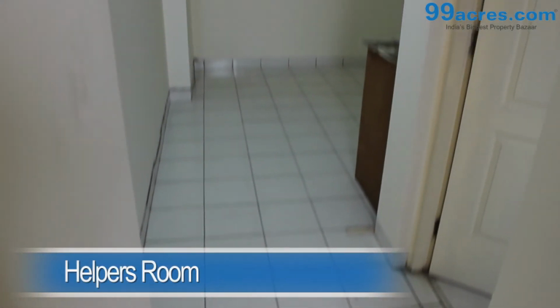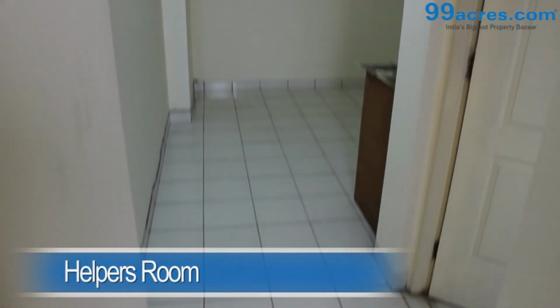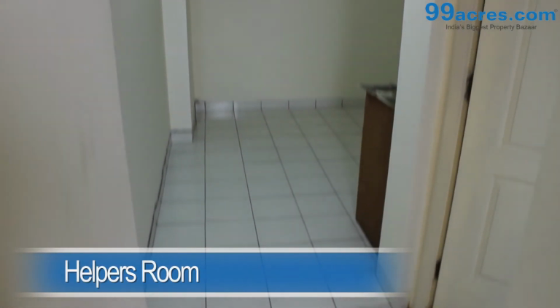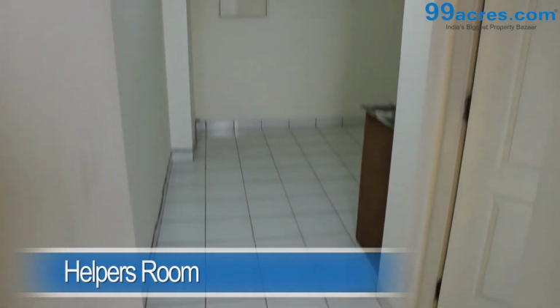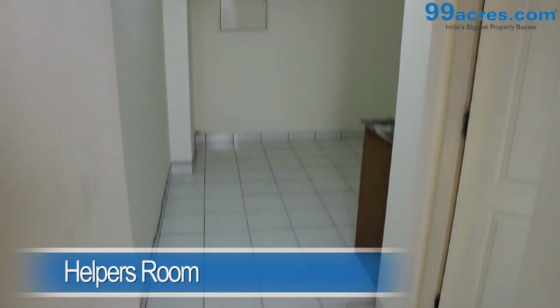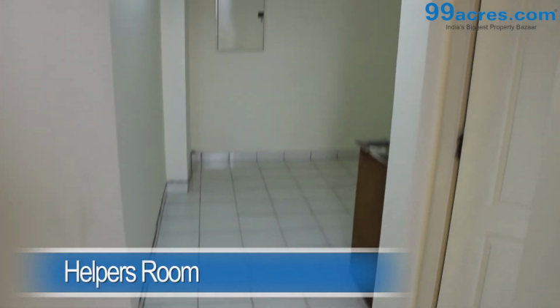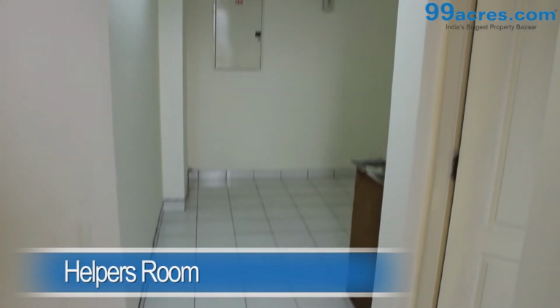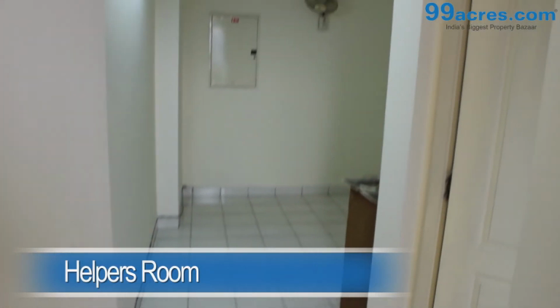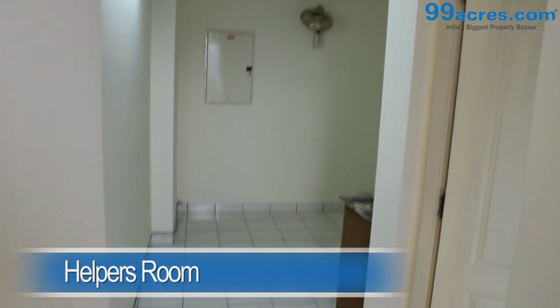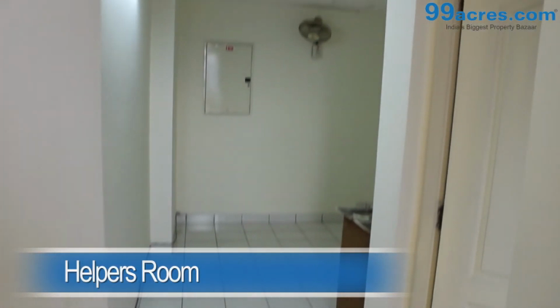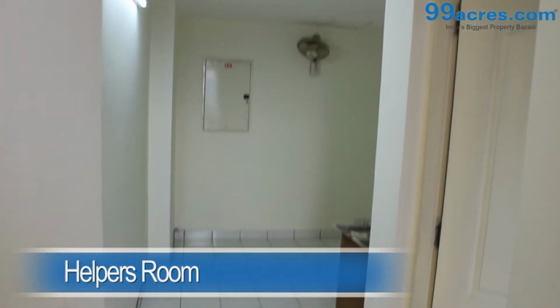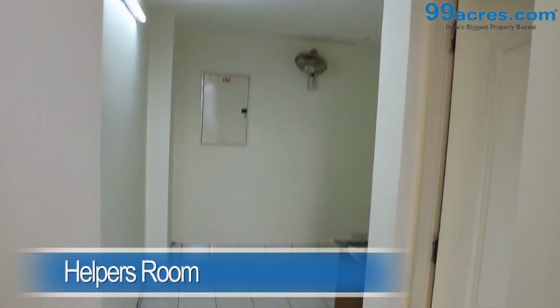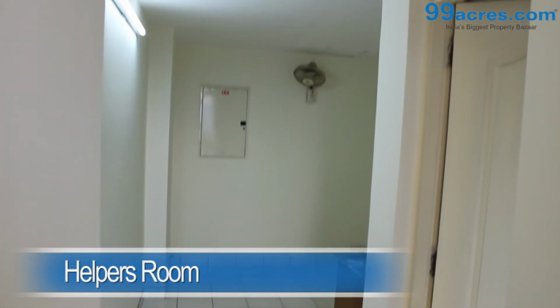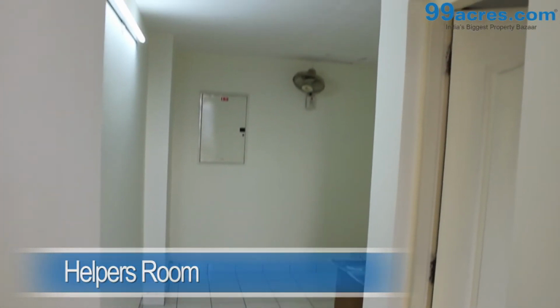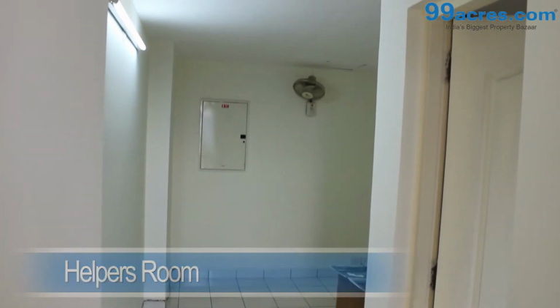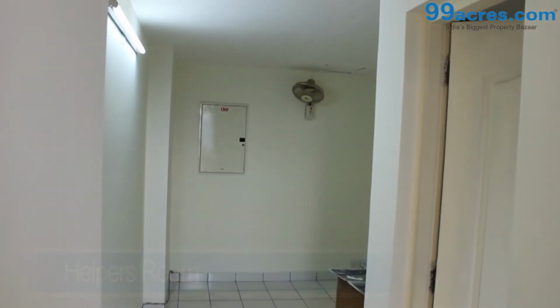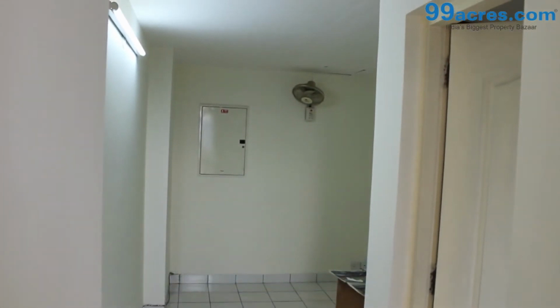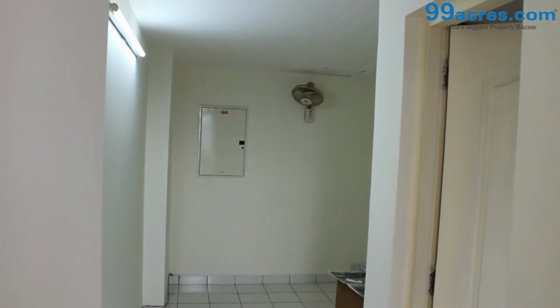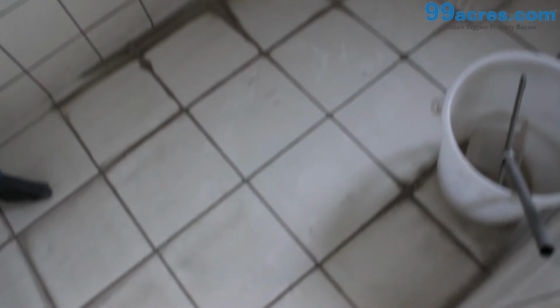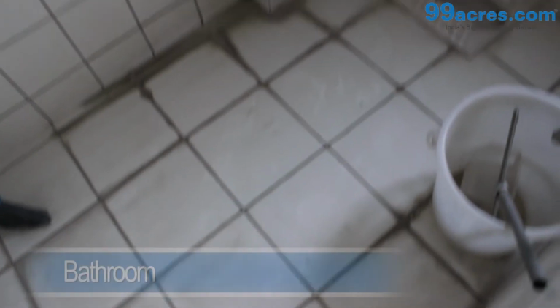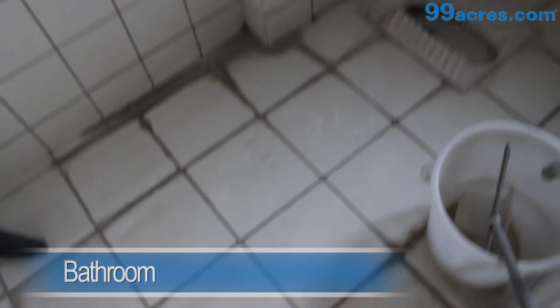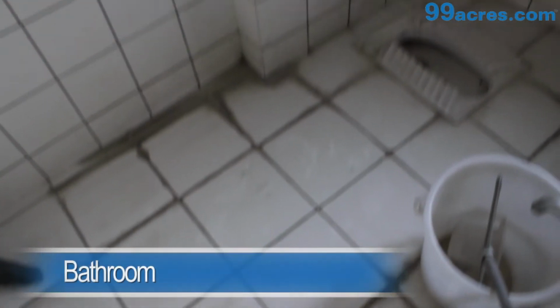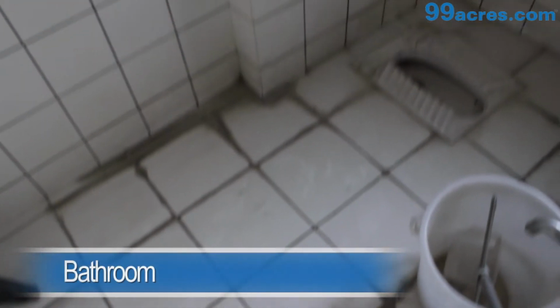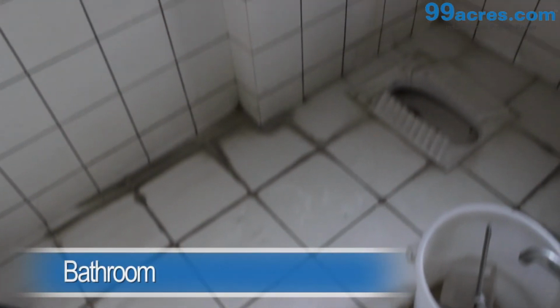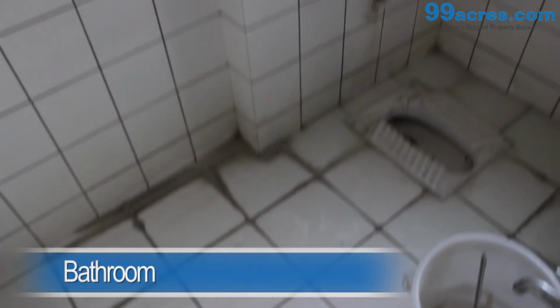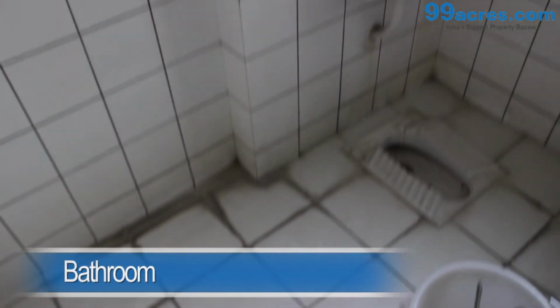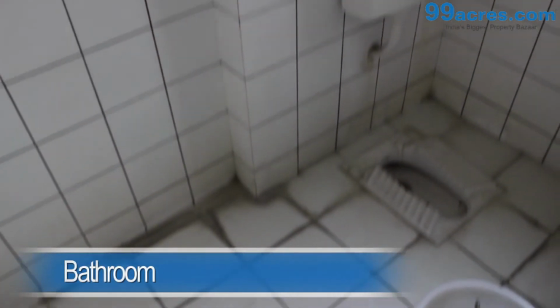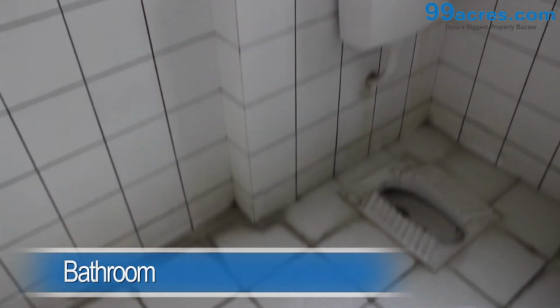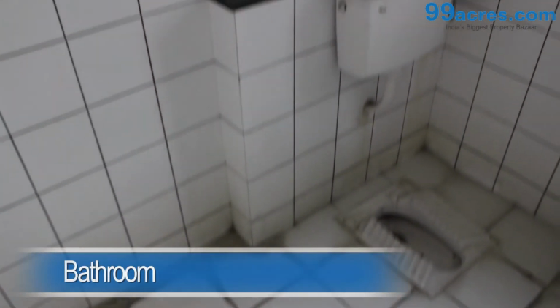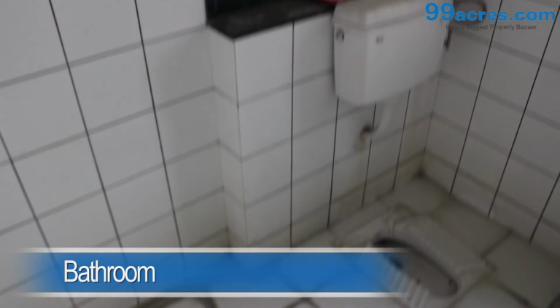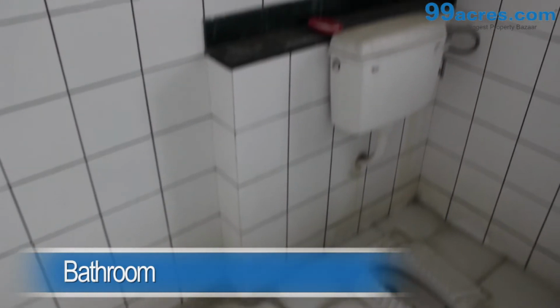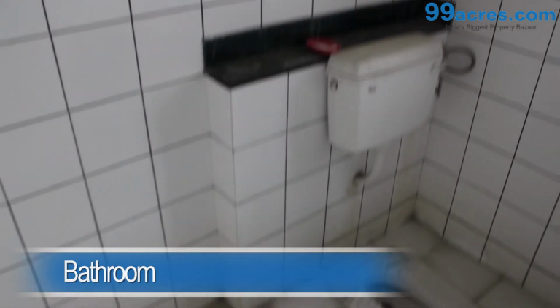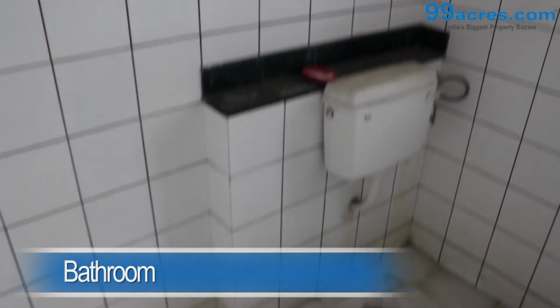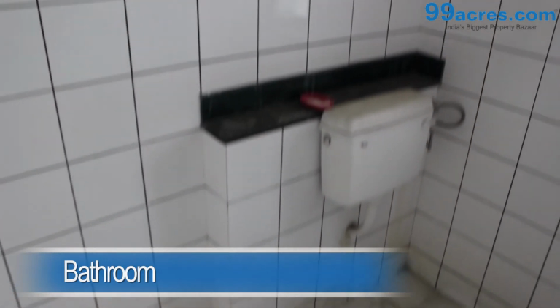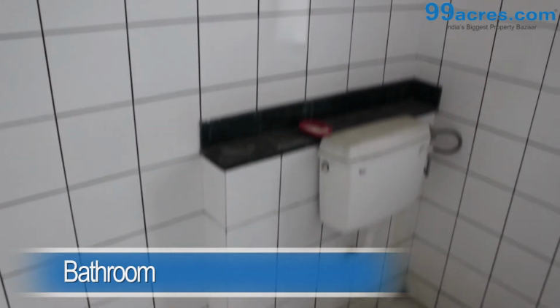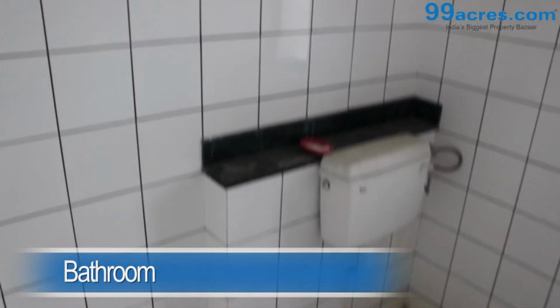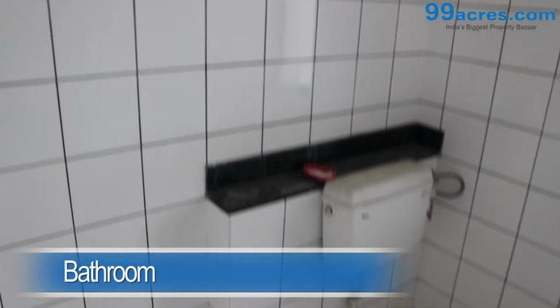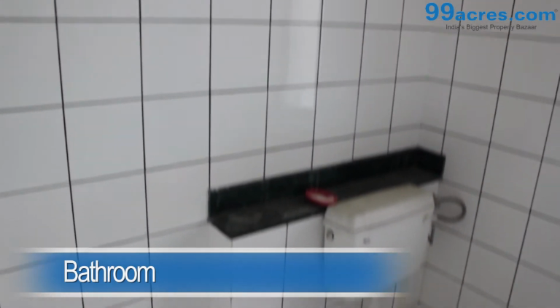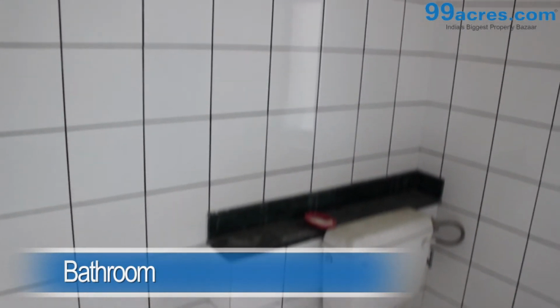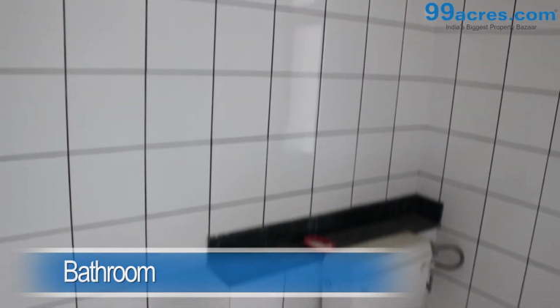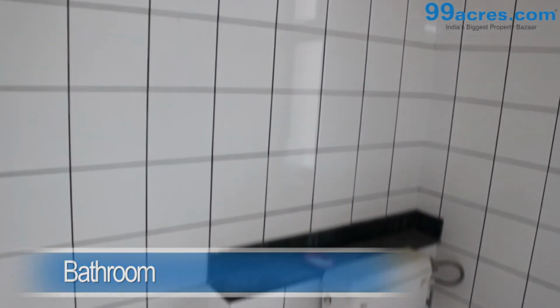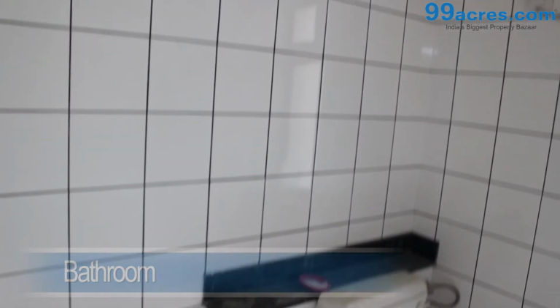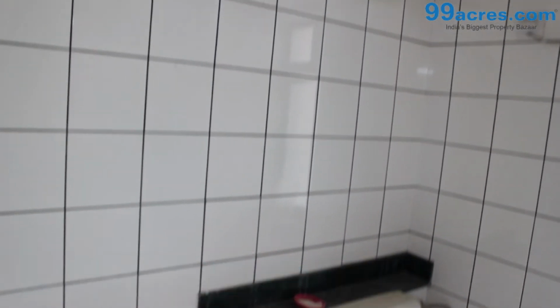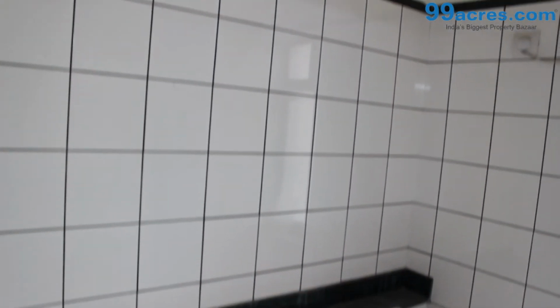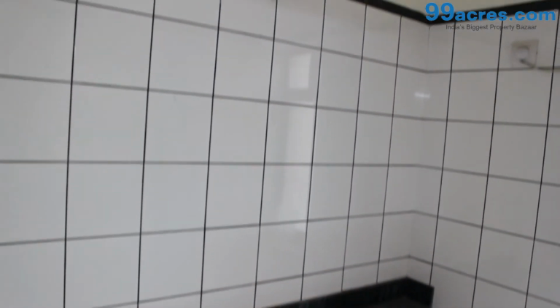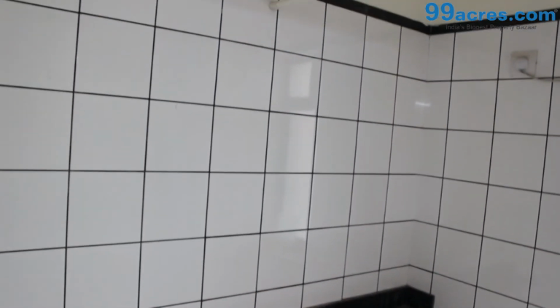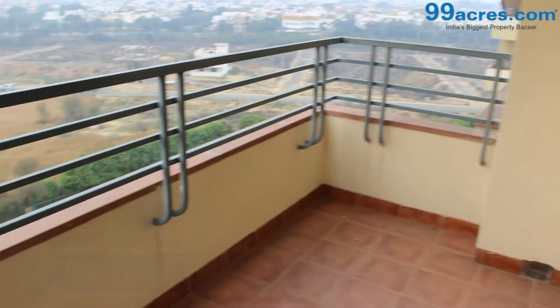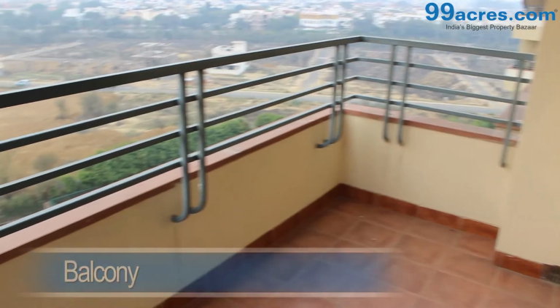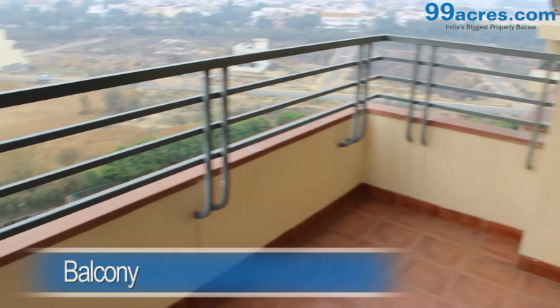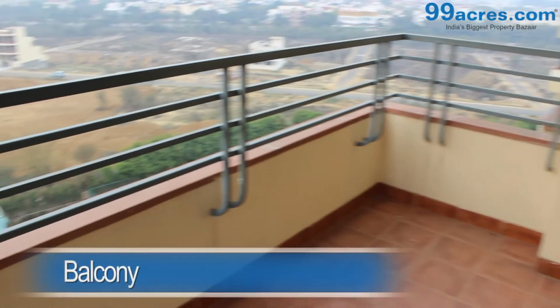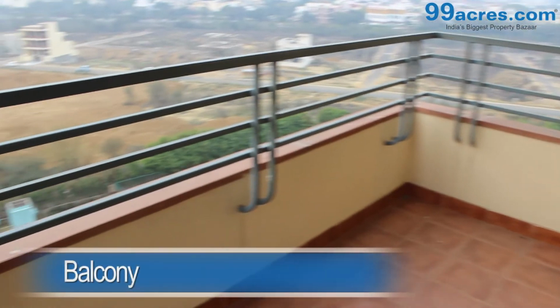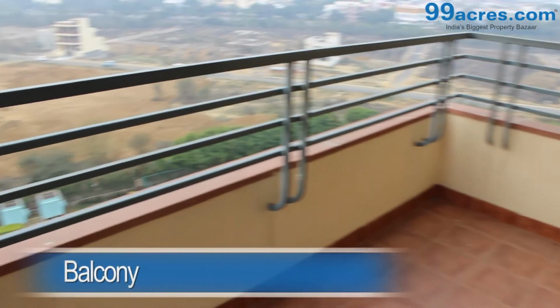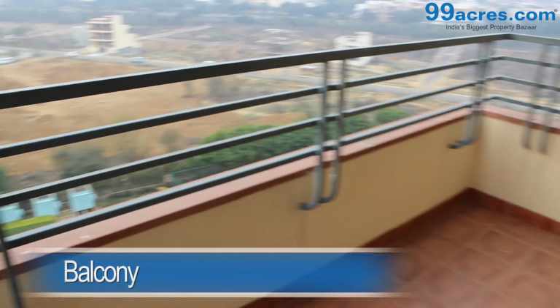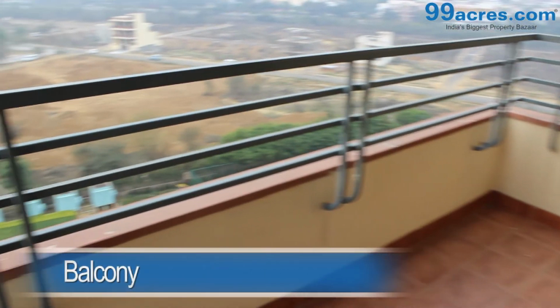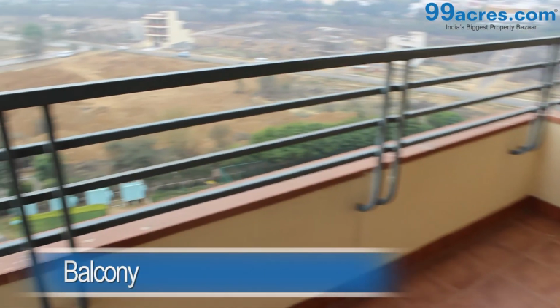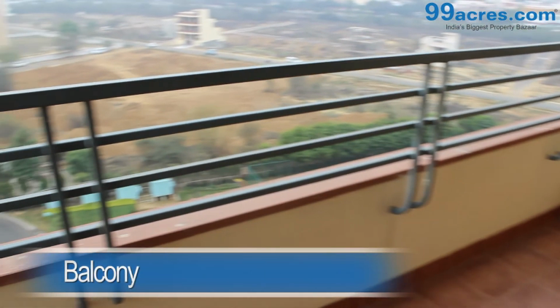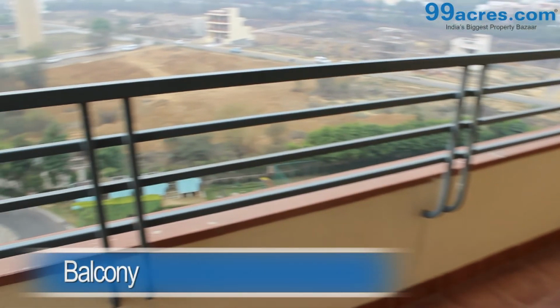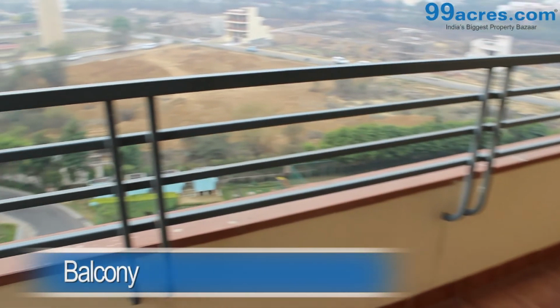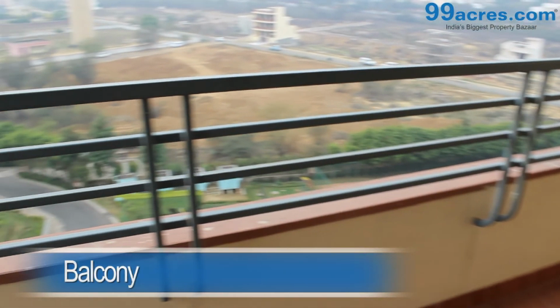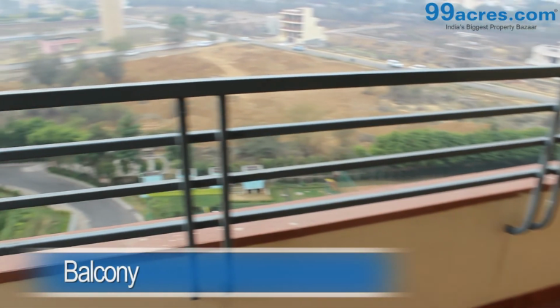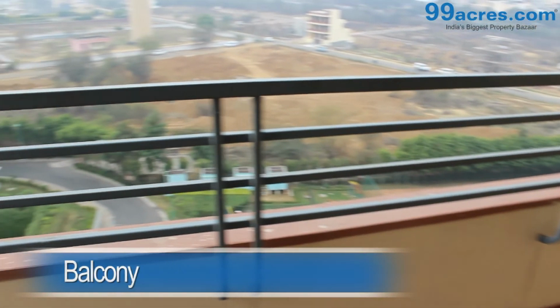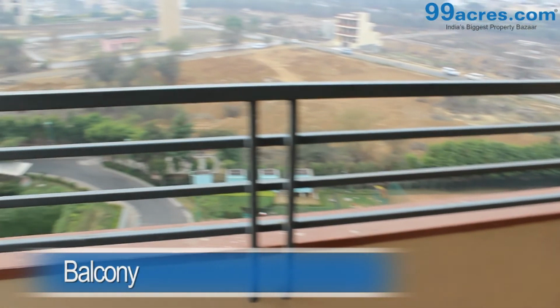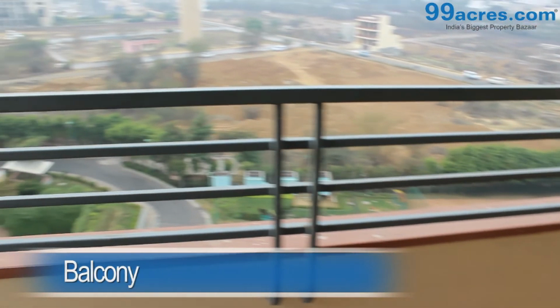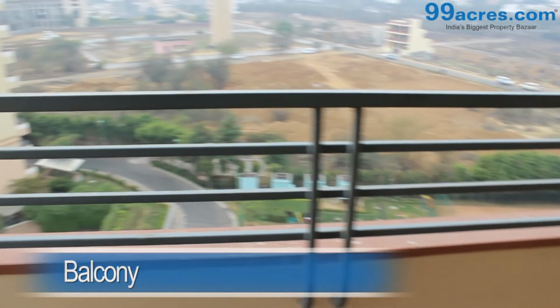Also, a help quarter can be seen in the kitchen. There are three balconies in the apartment.